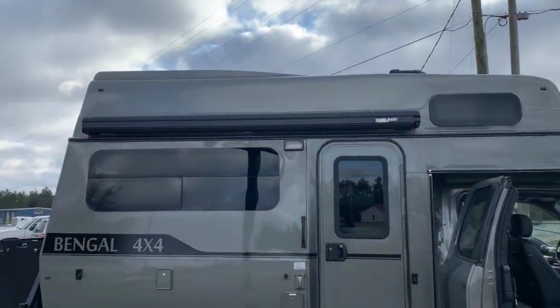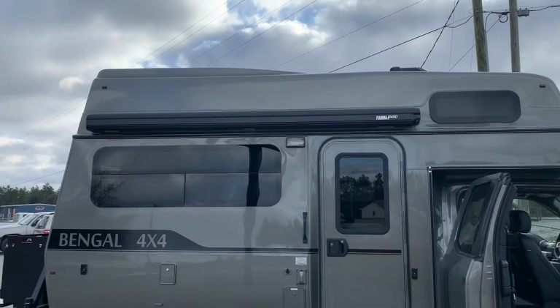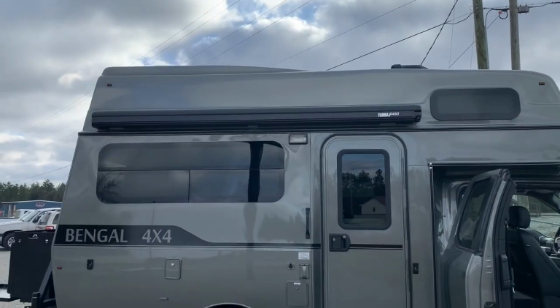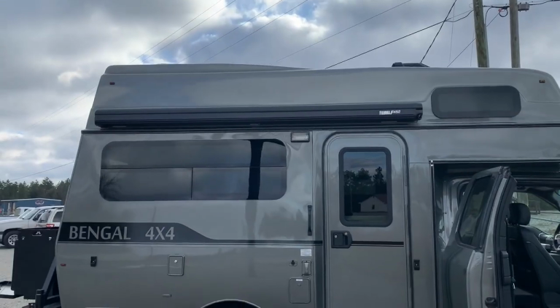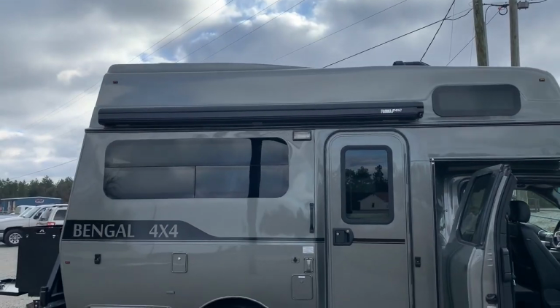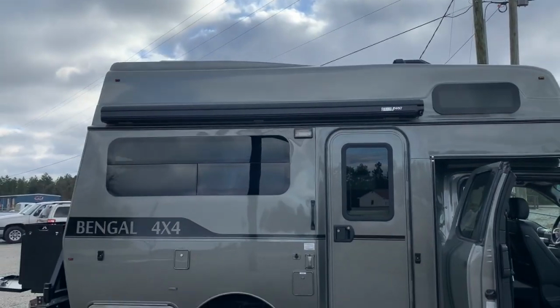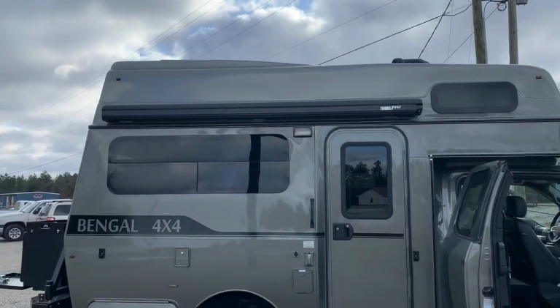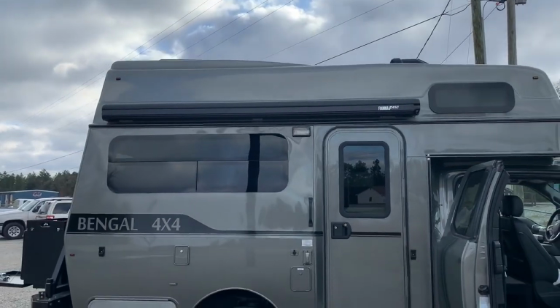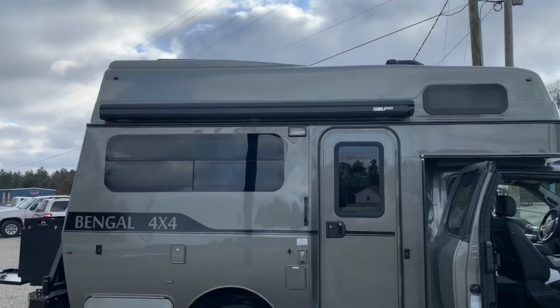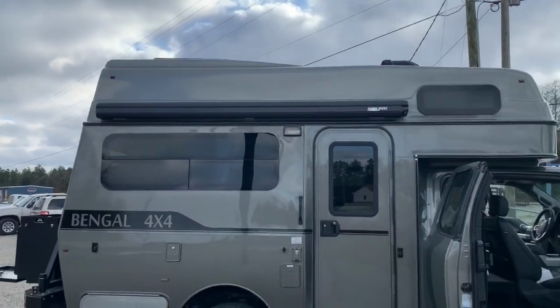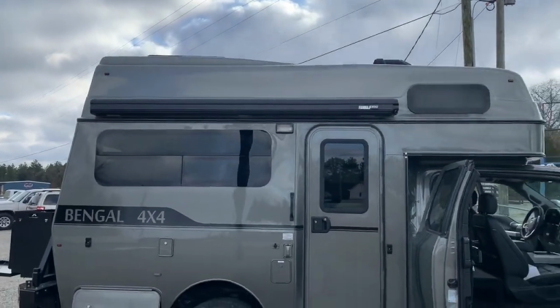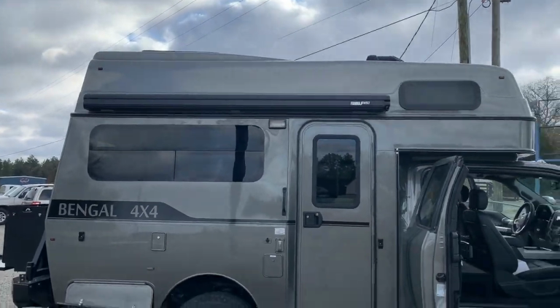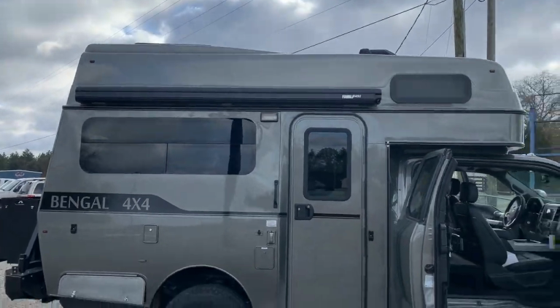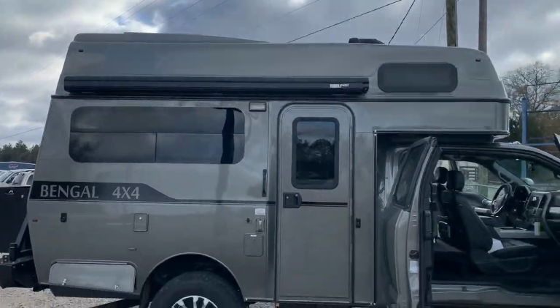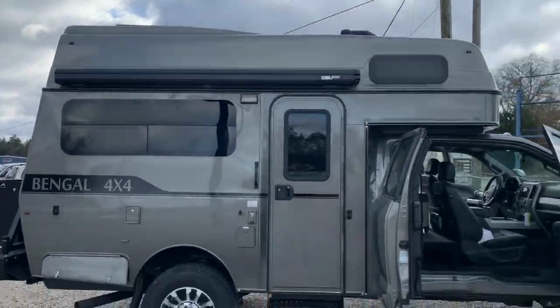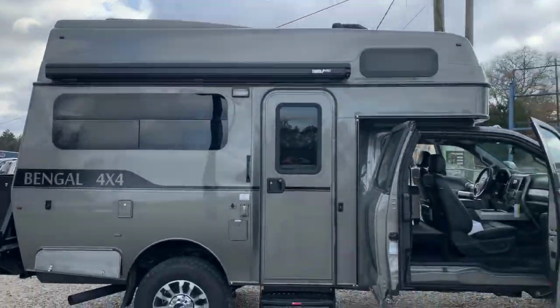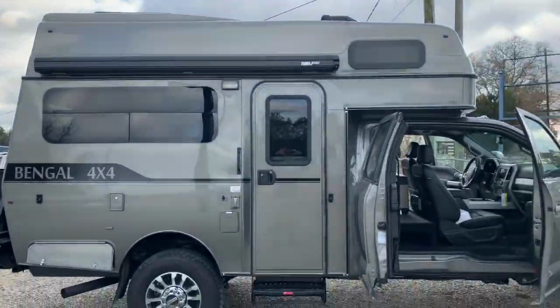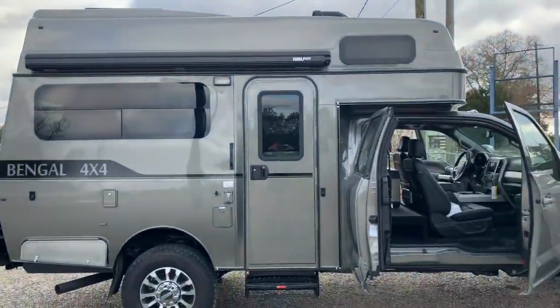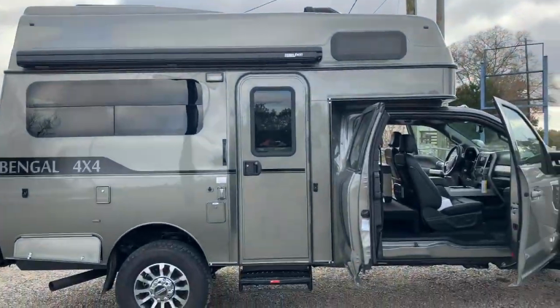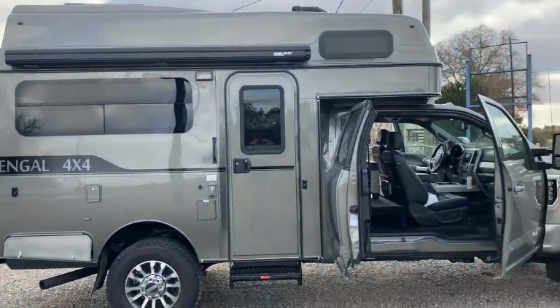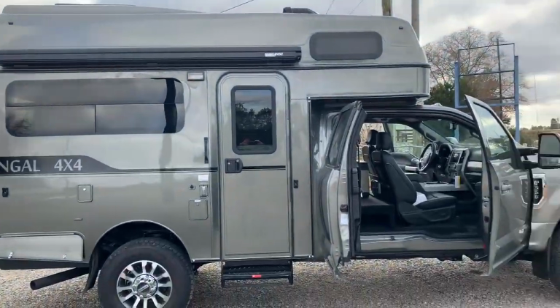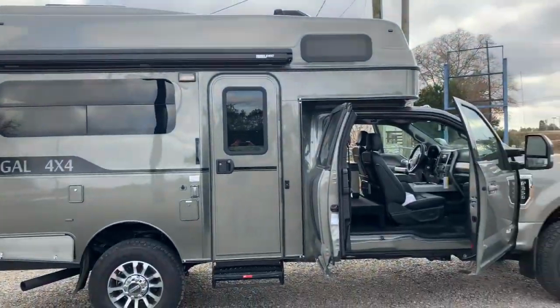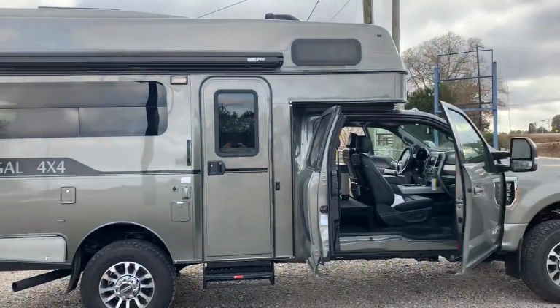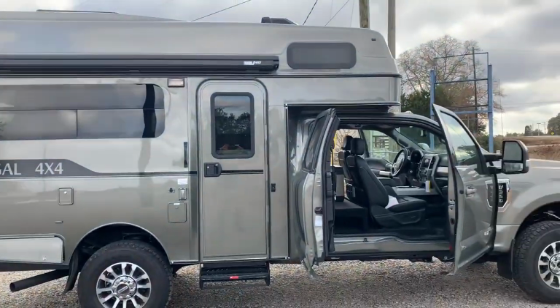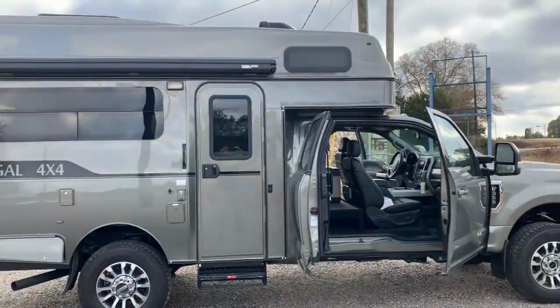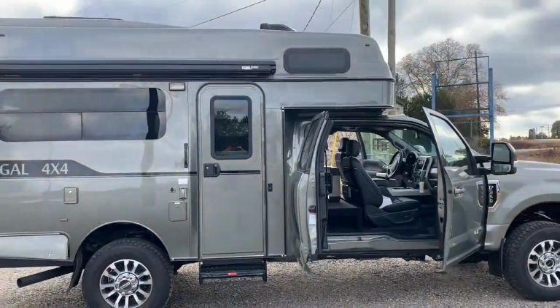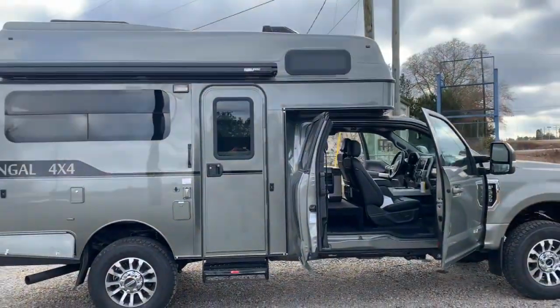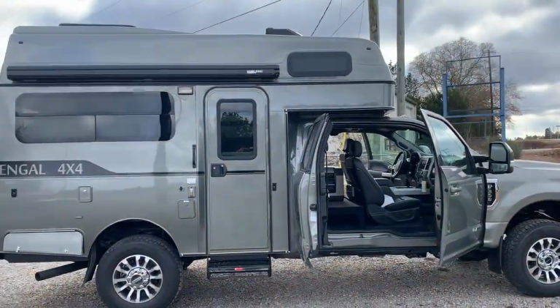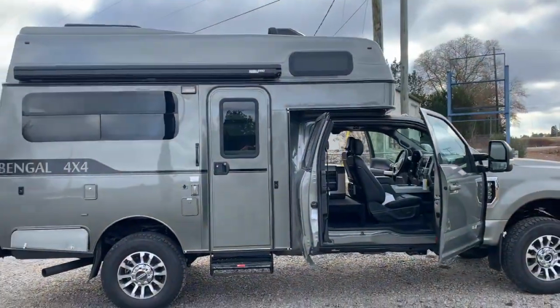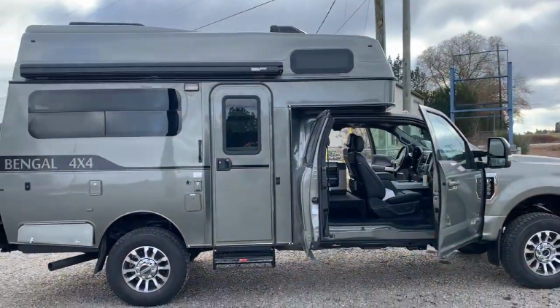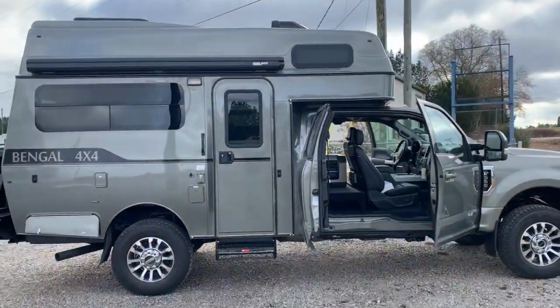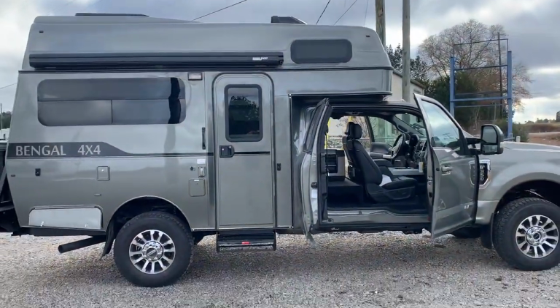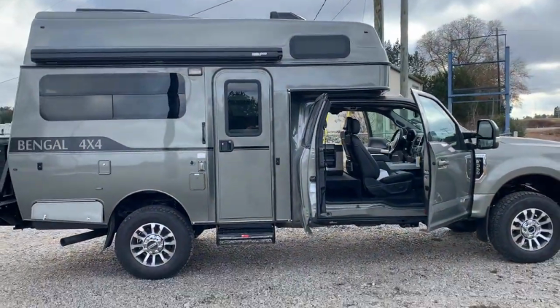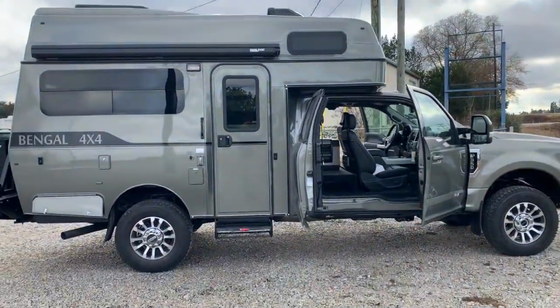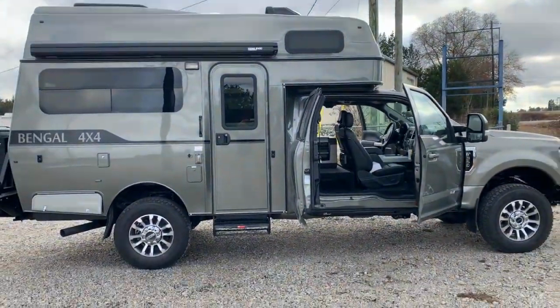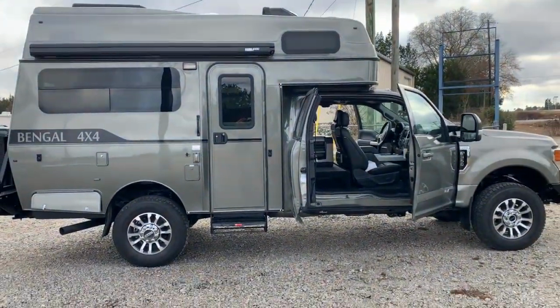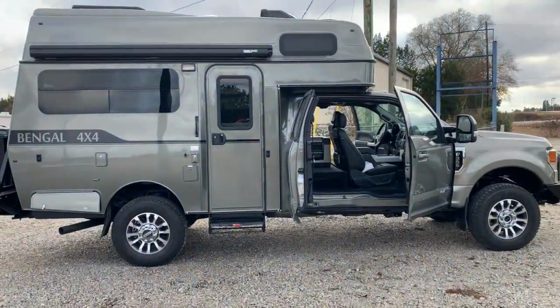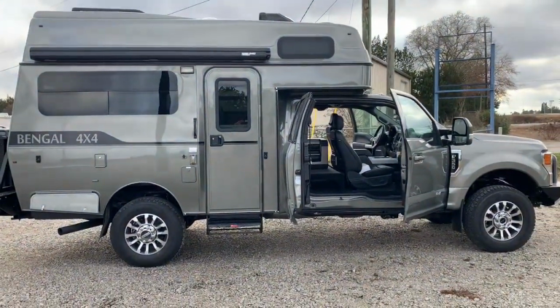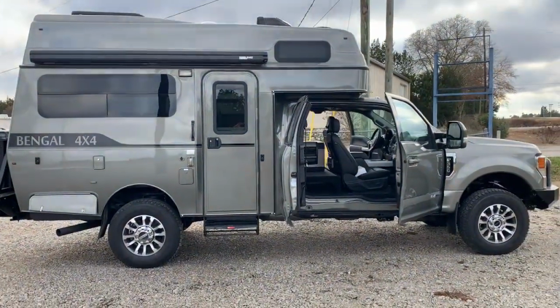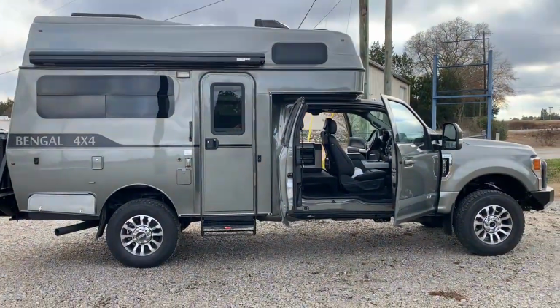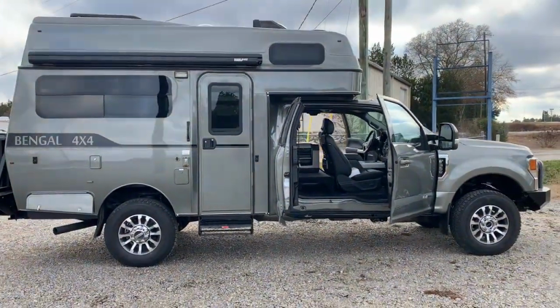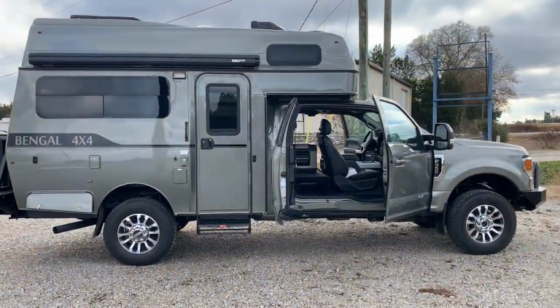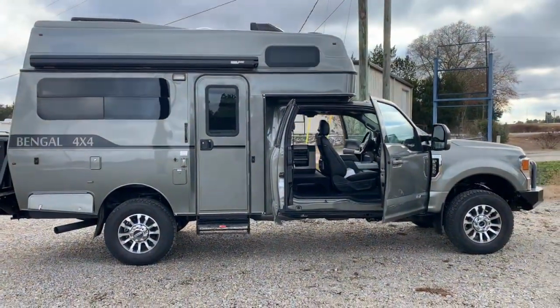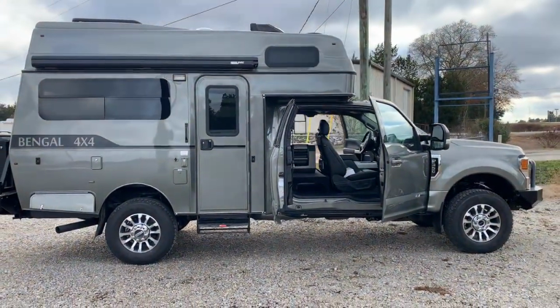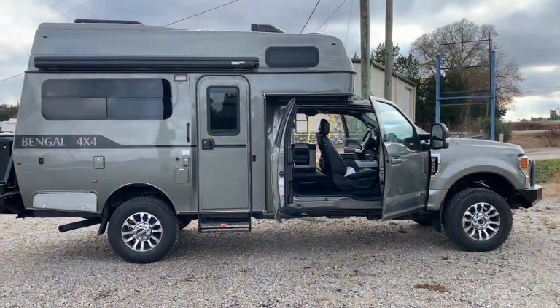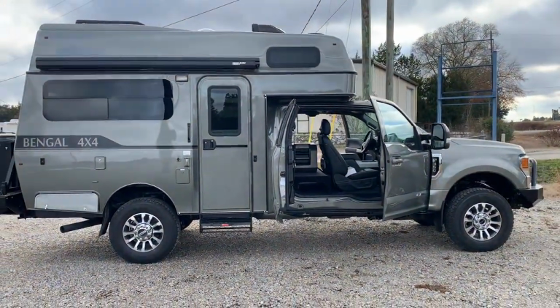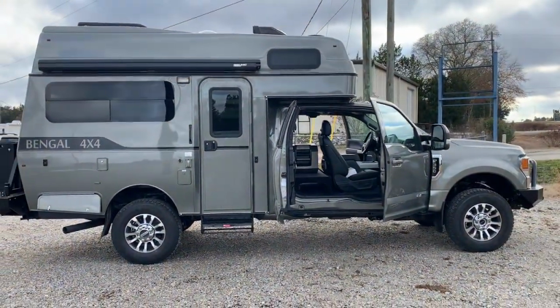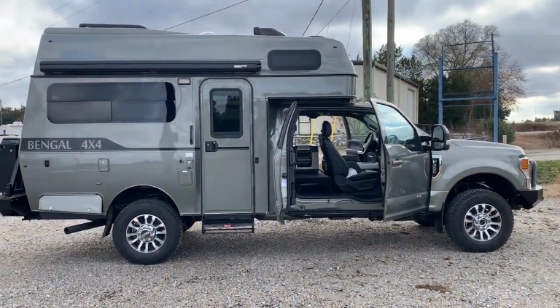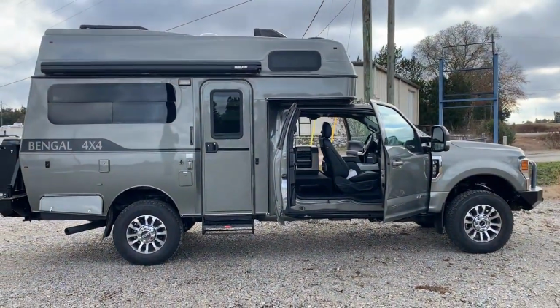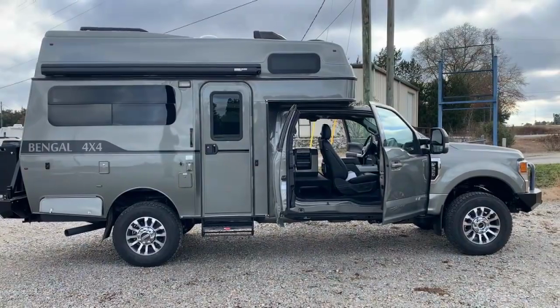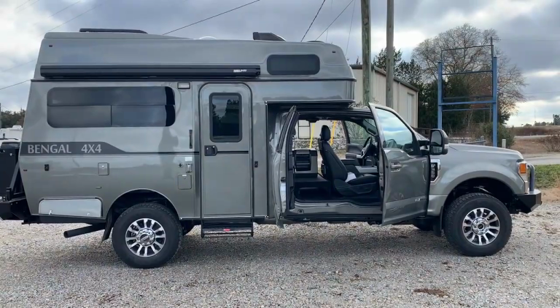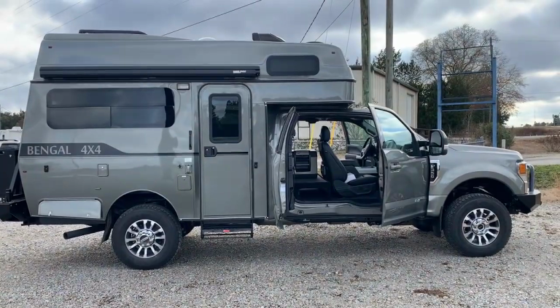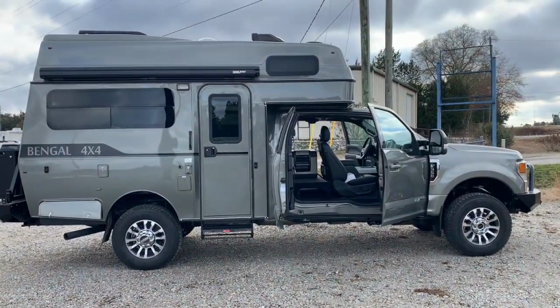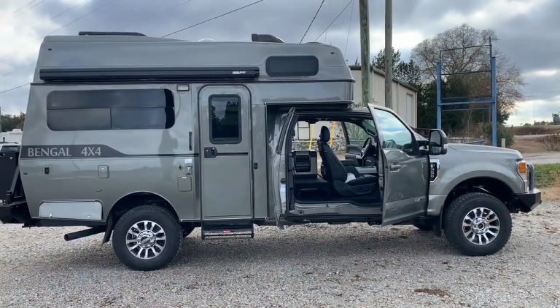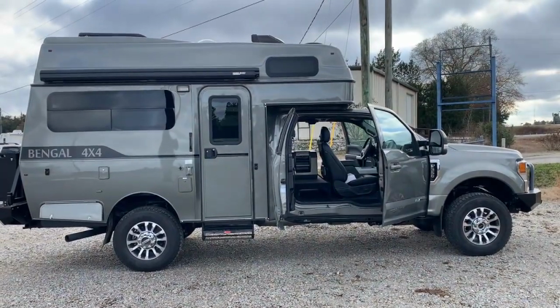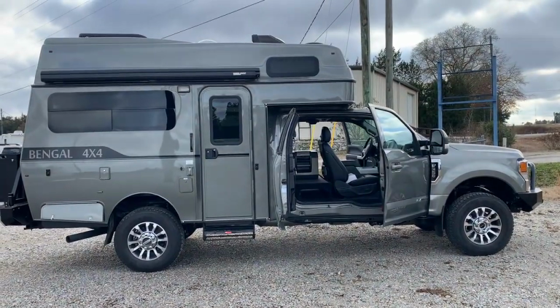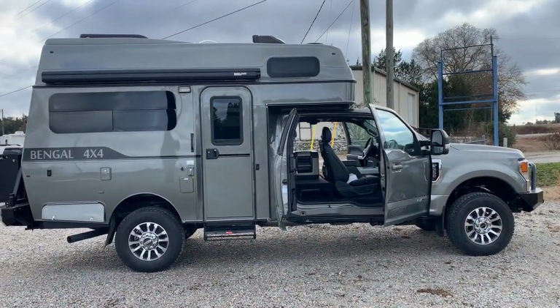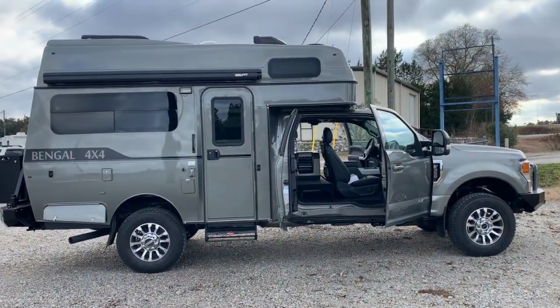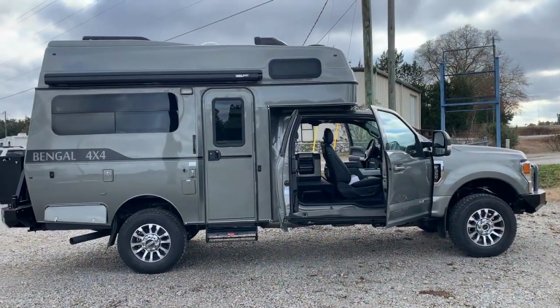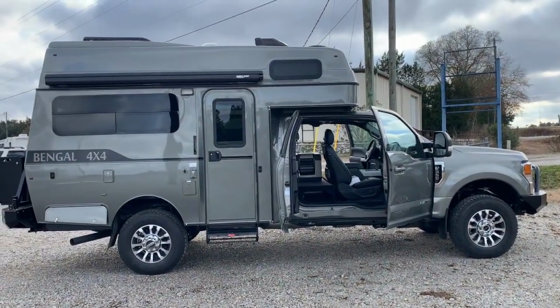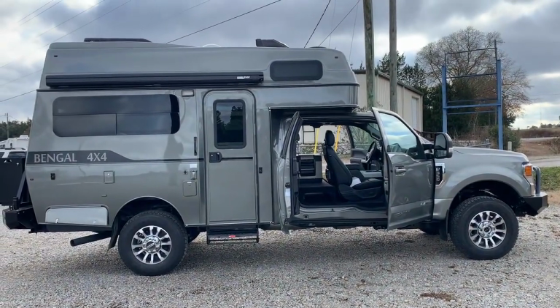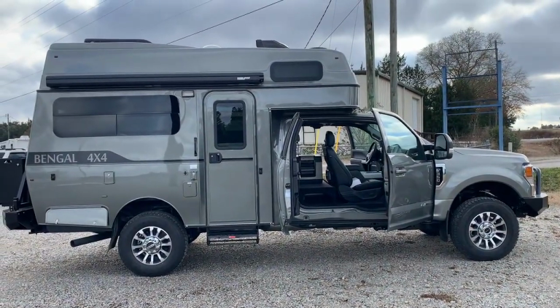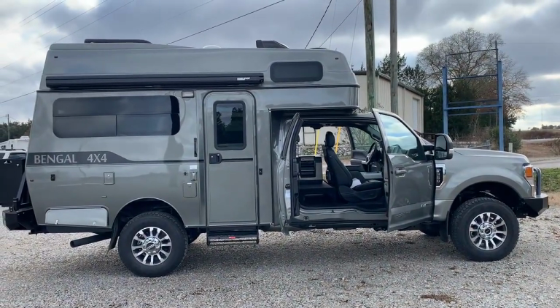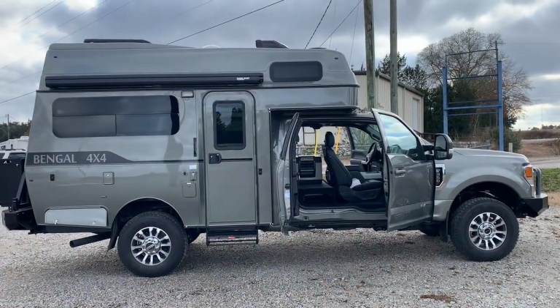Roll-out awning. Absolutely gorgeous vehicle — visit us at tigervehicles.com today.